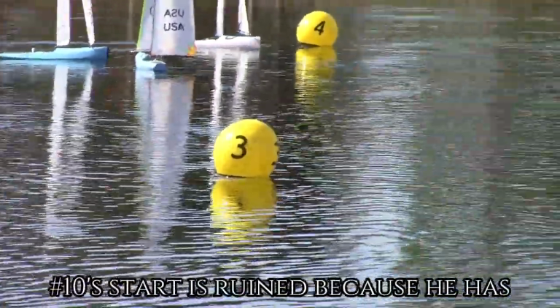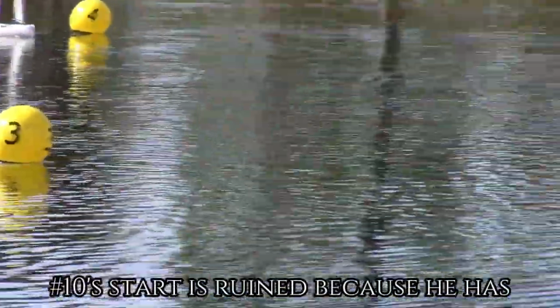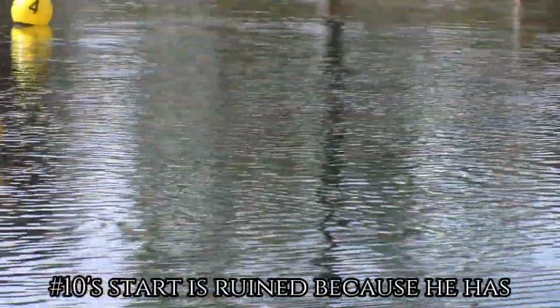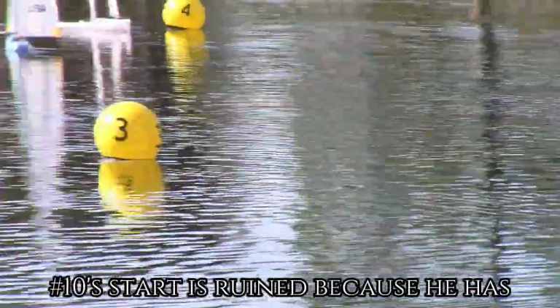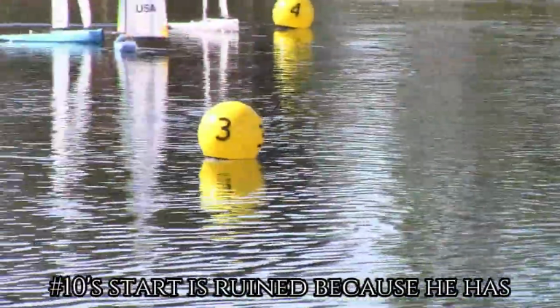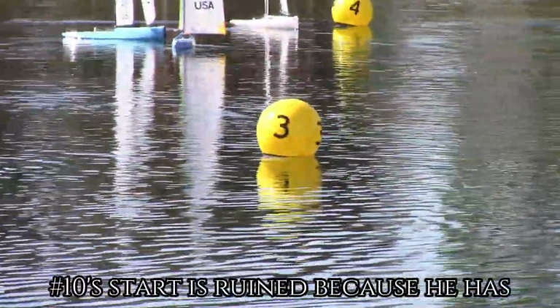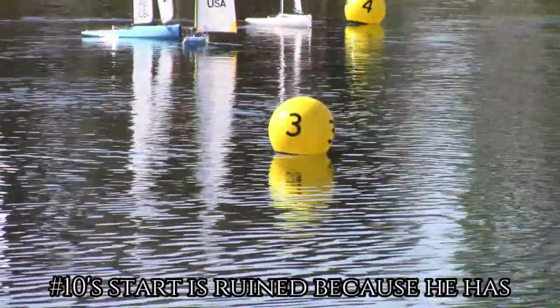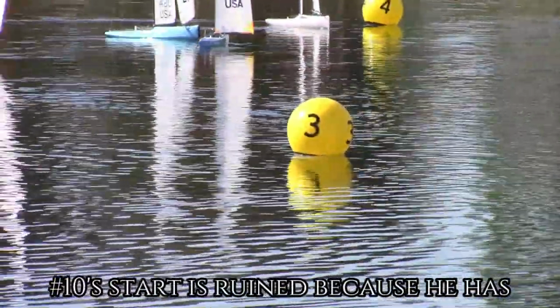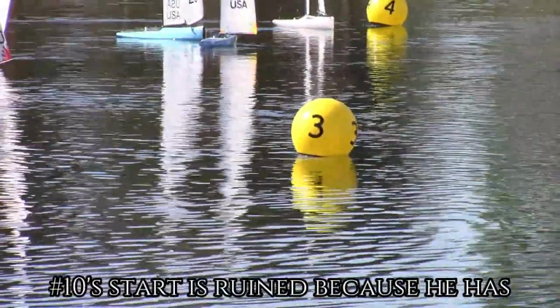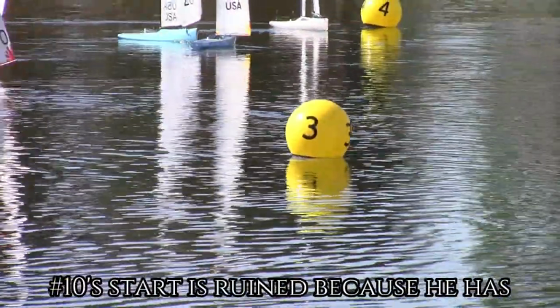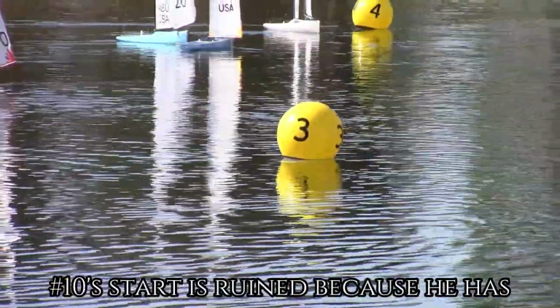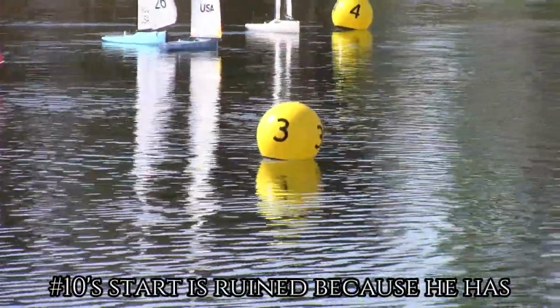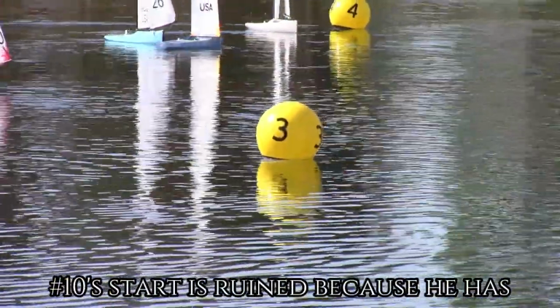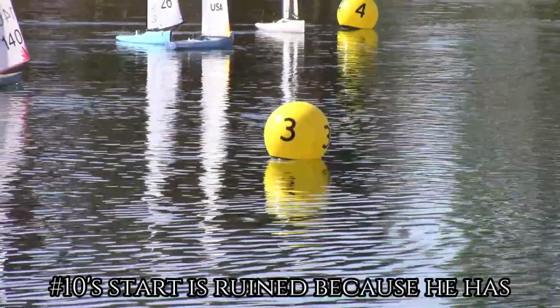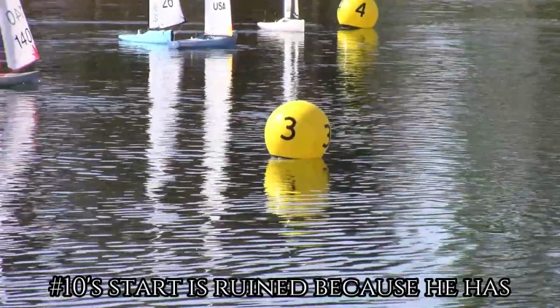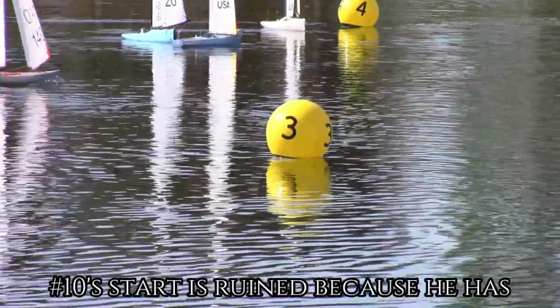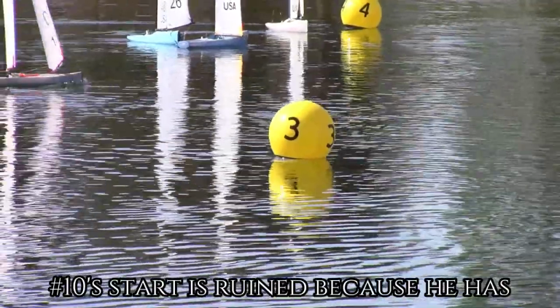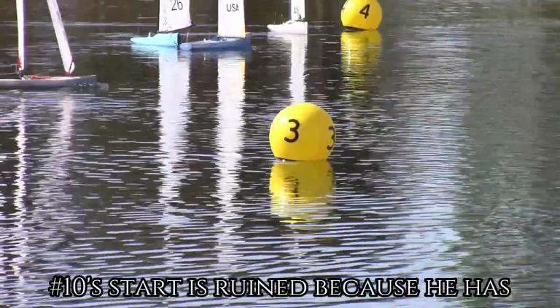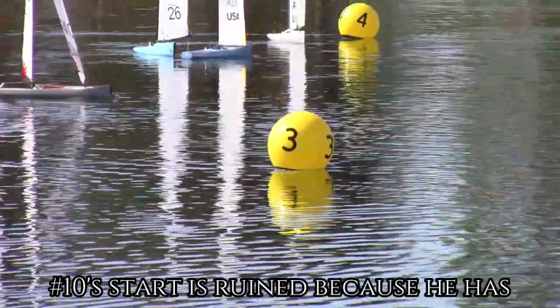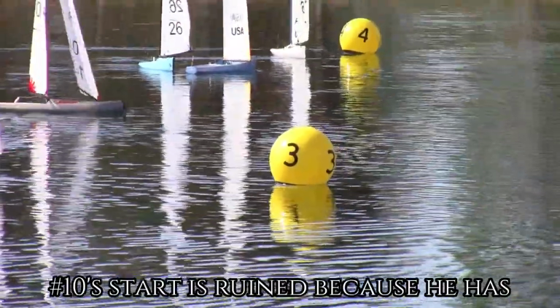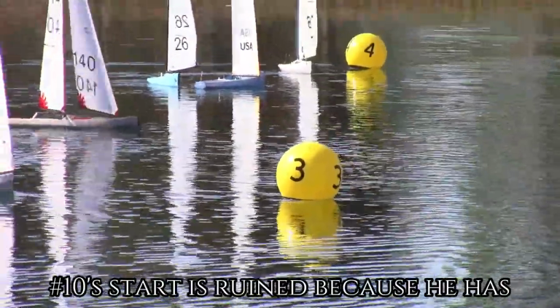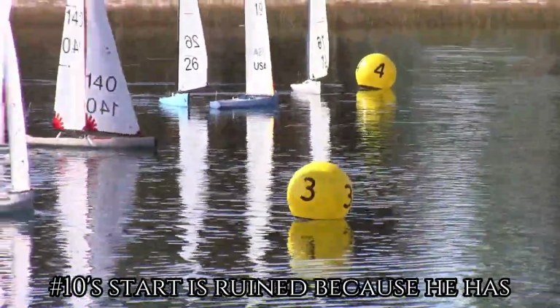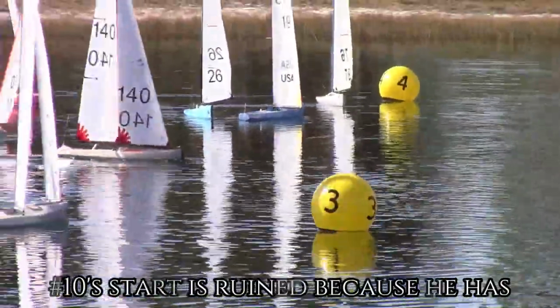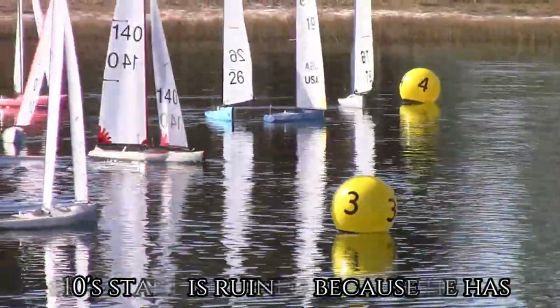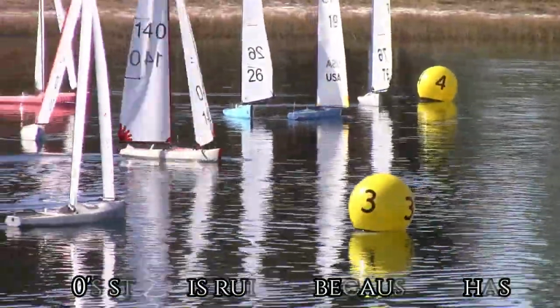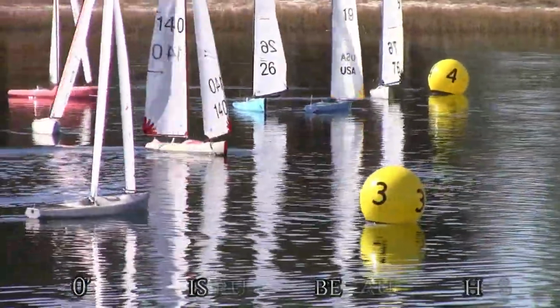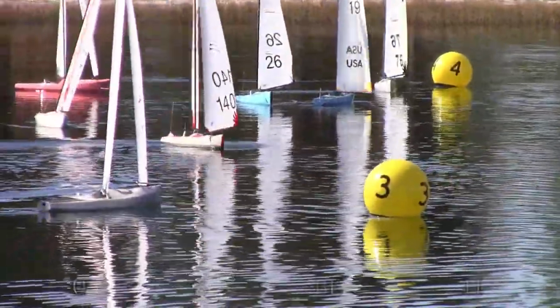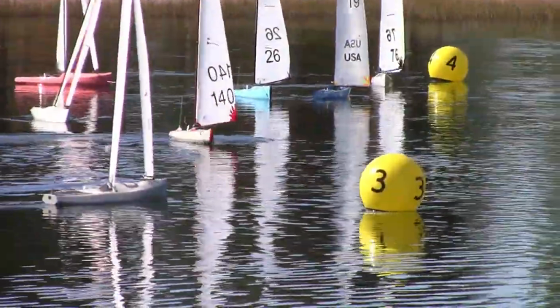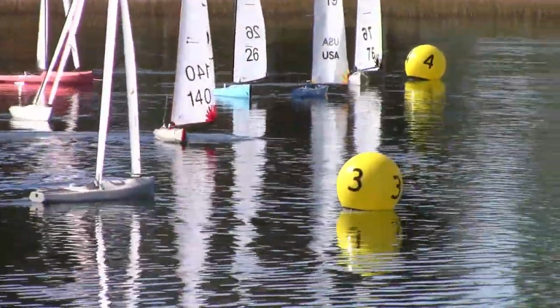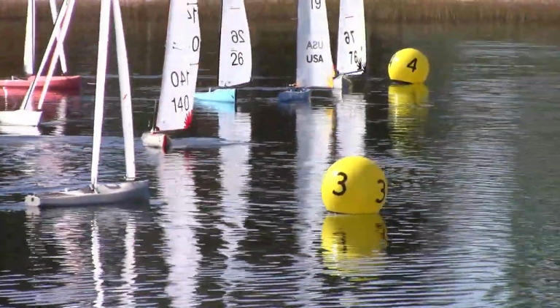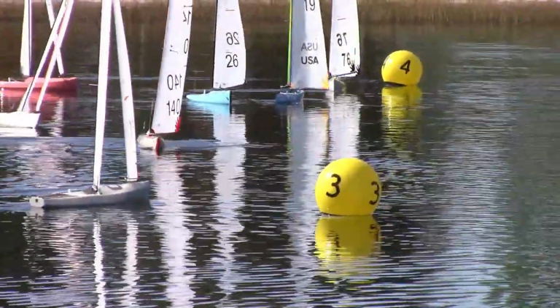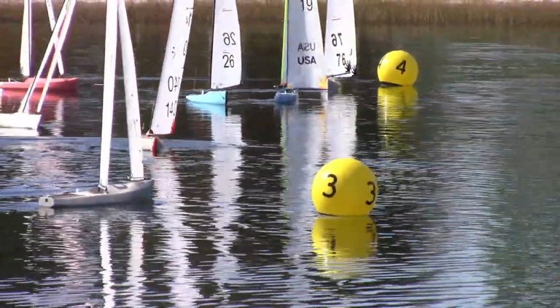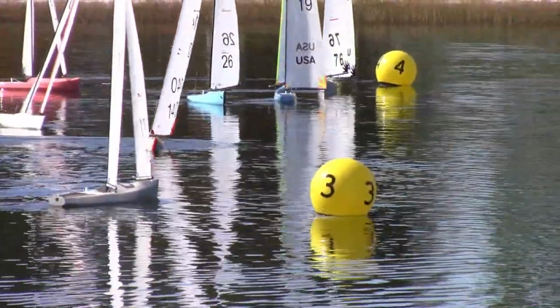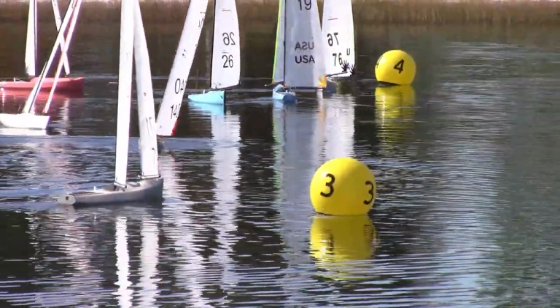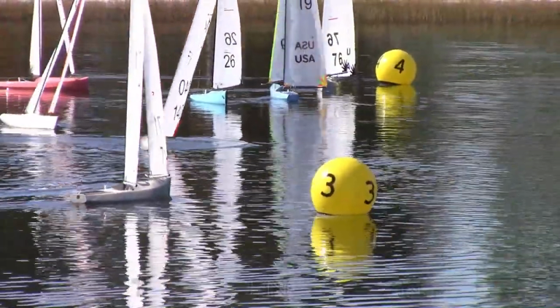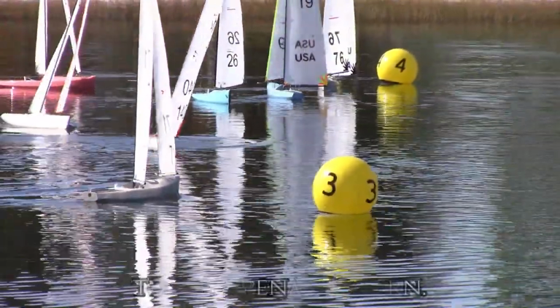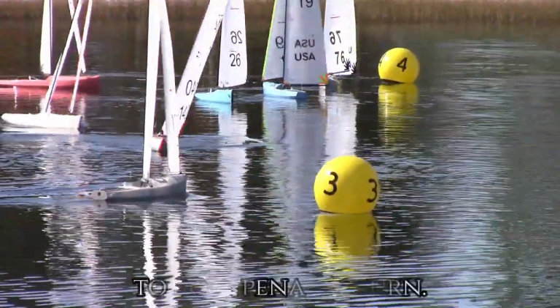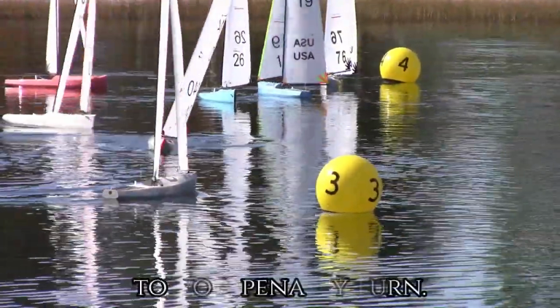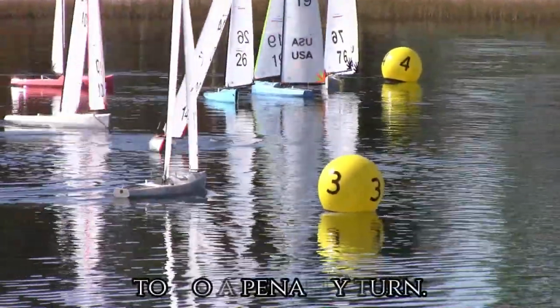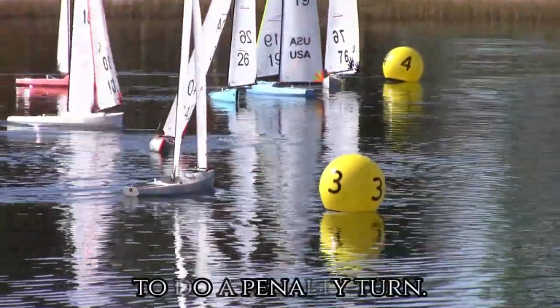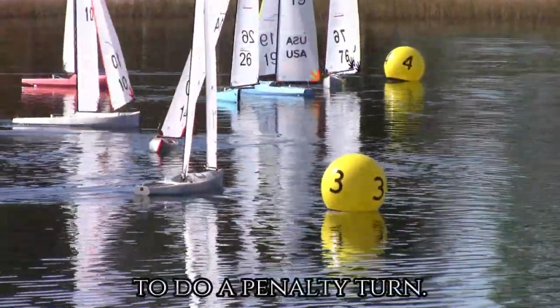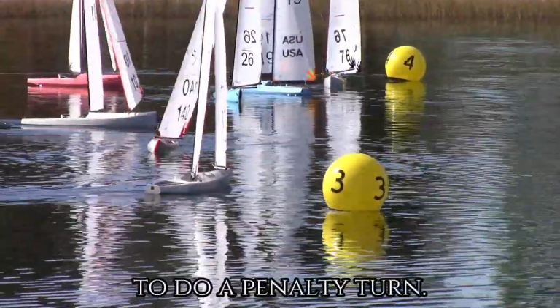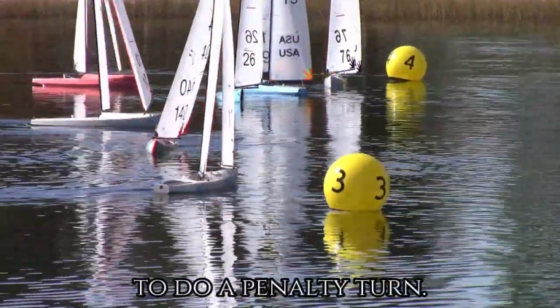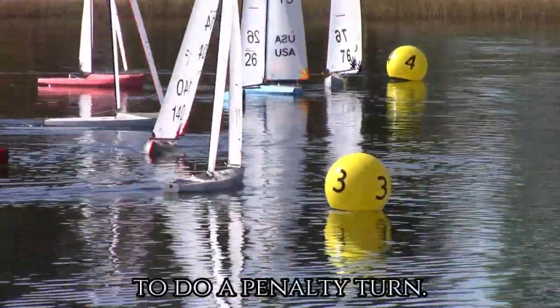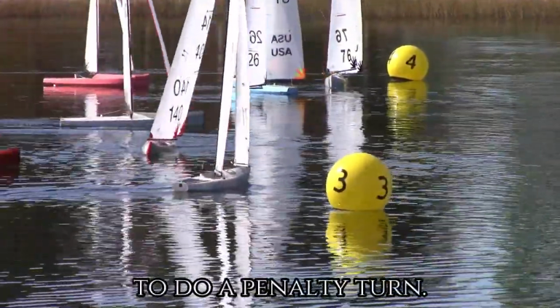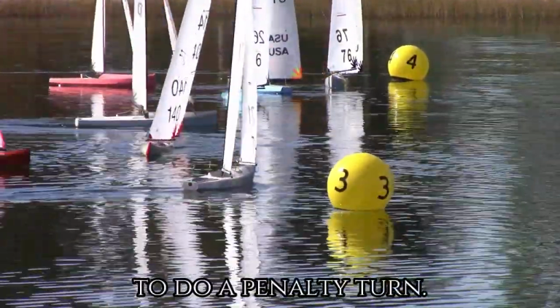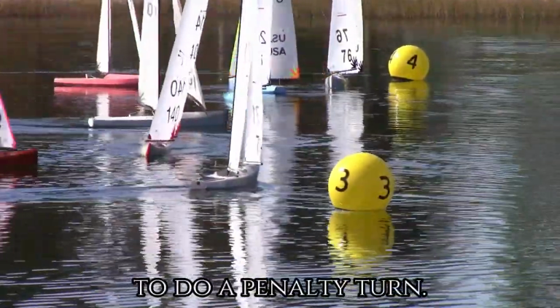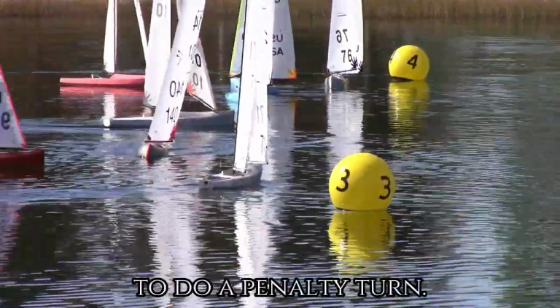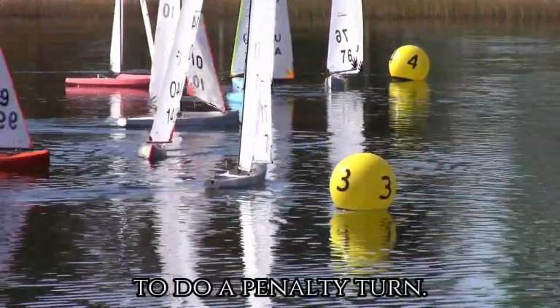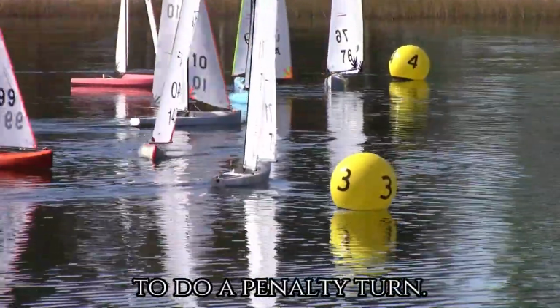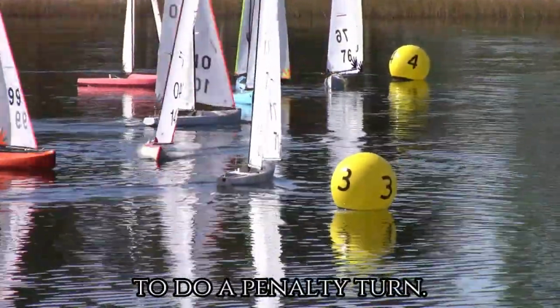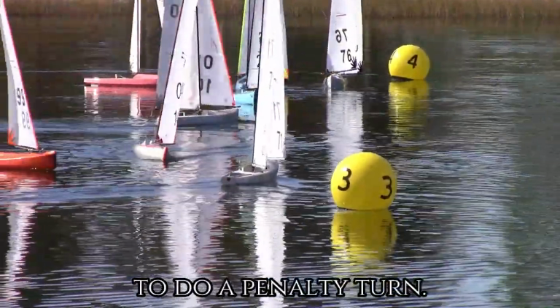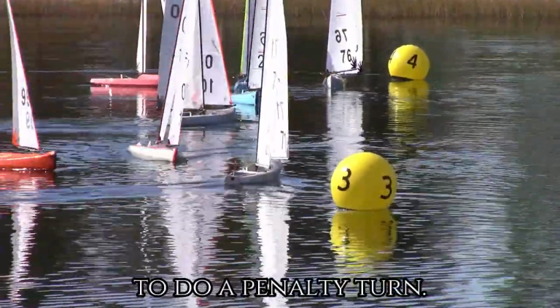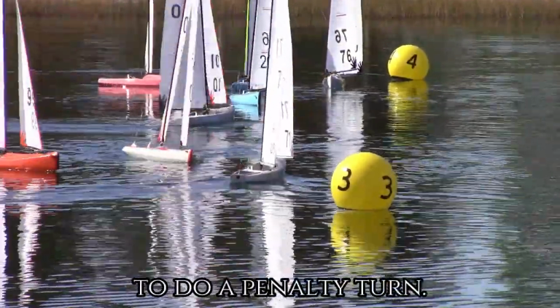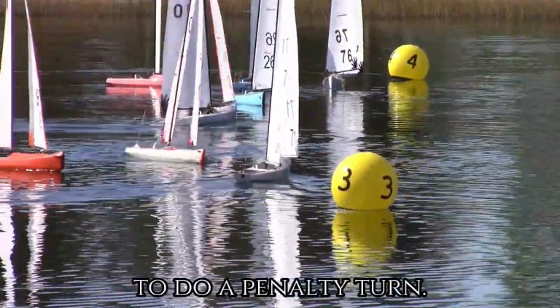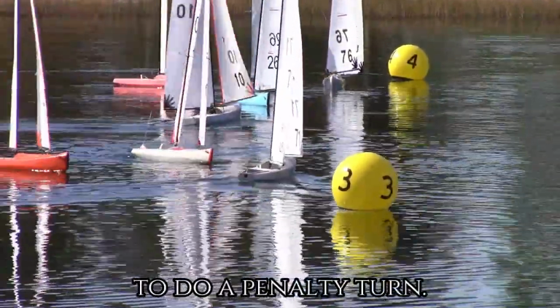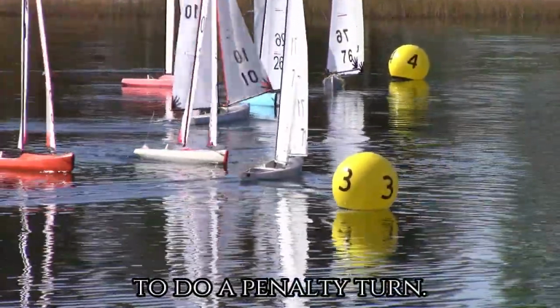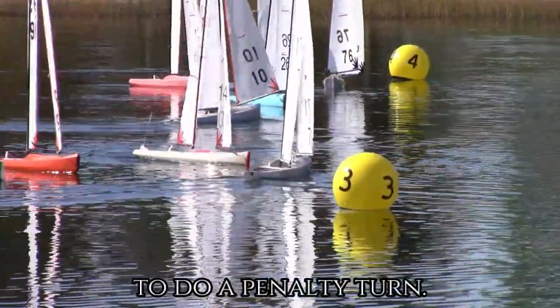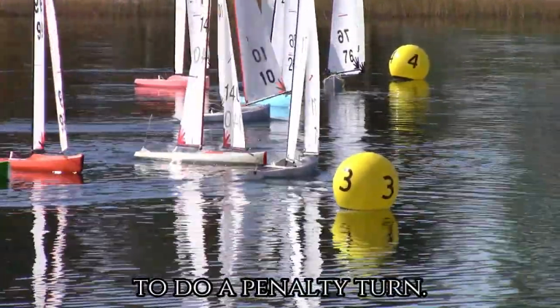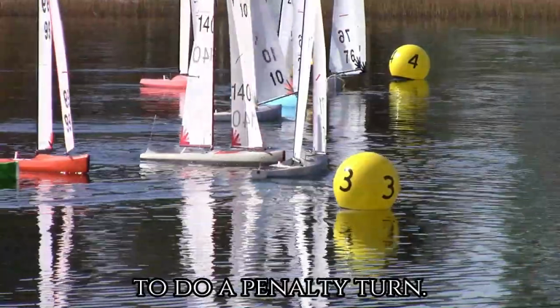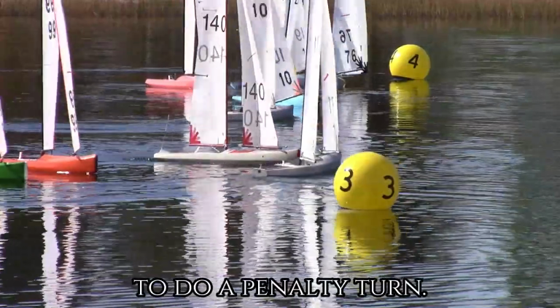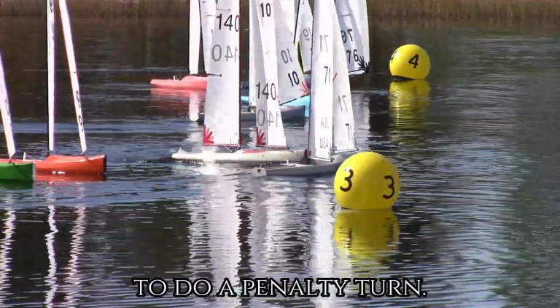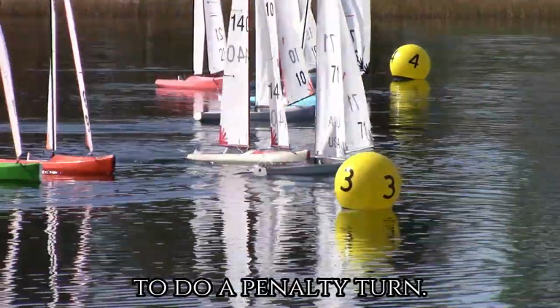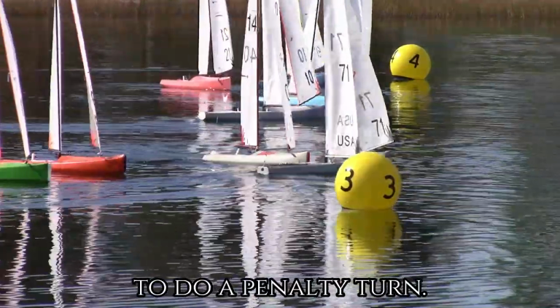Number 10's start is ruined because he has to do a penalty turn.